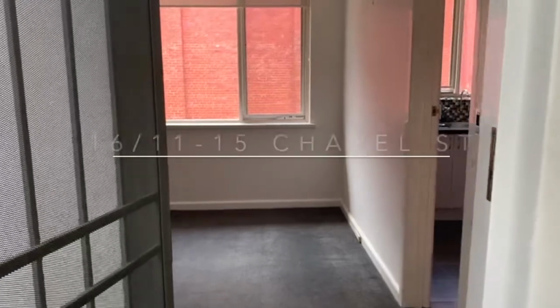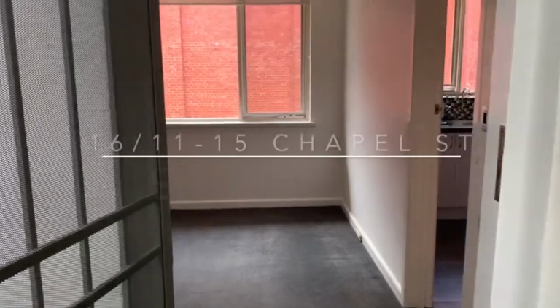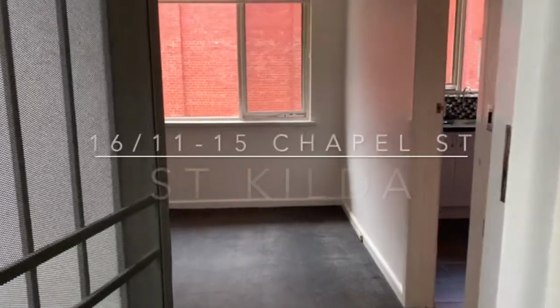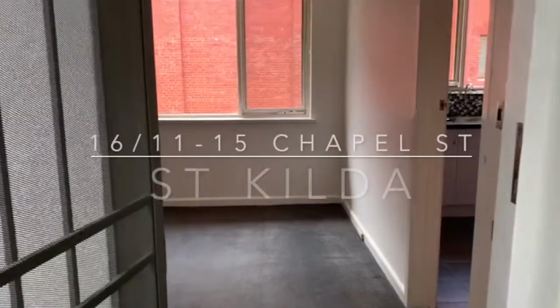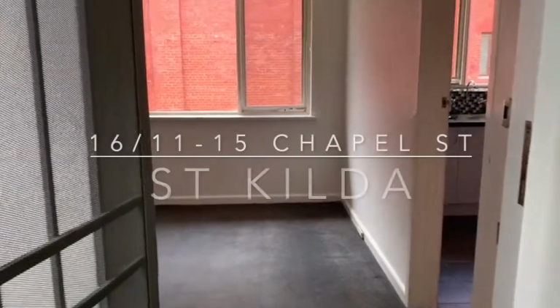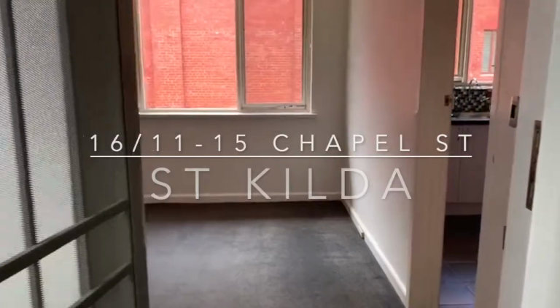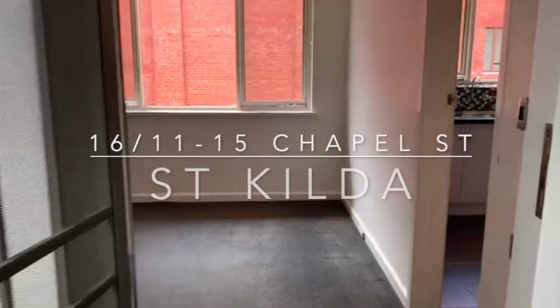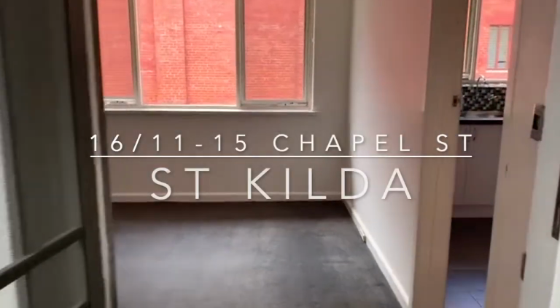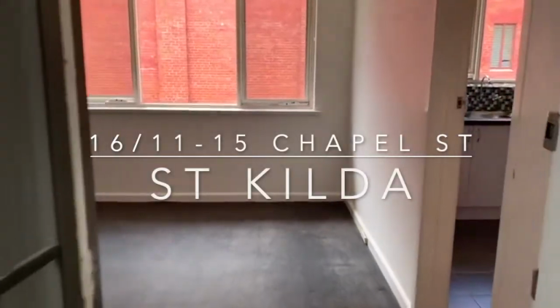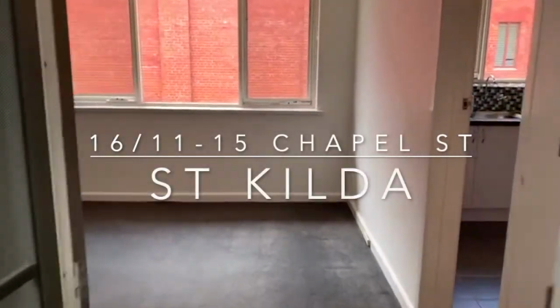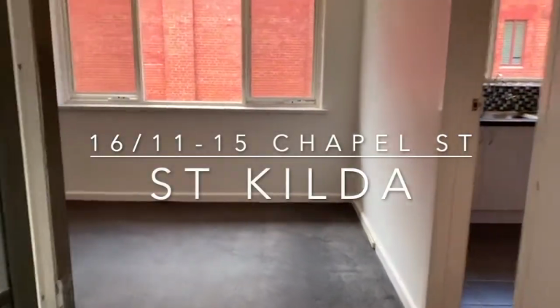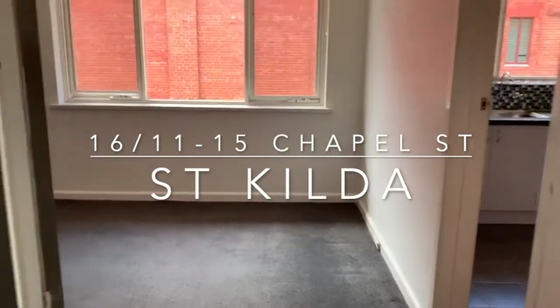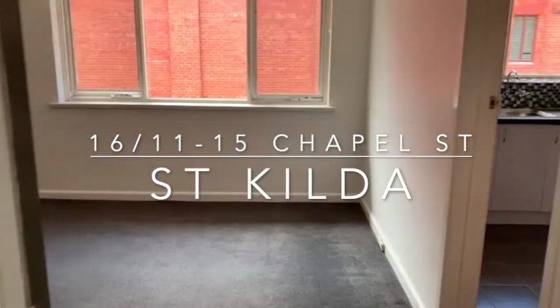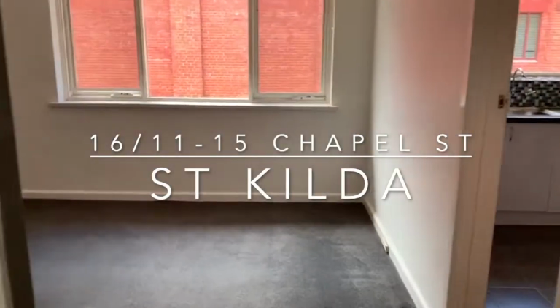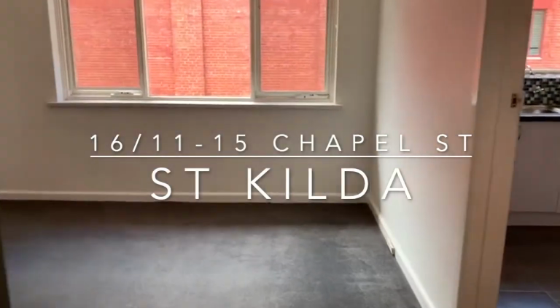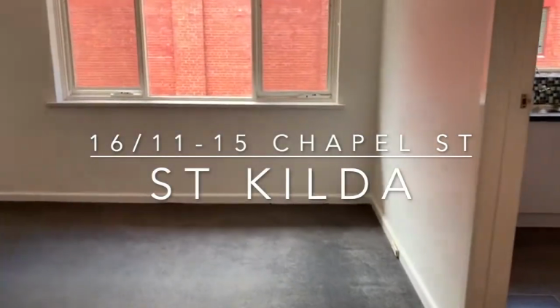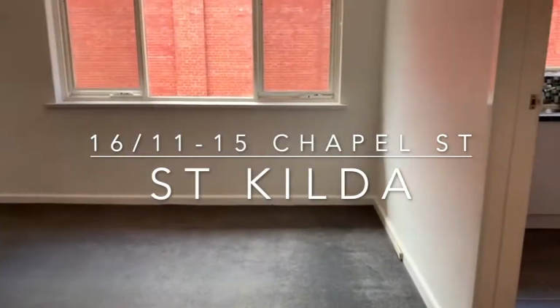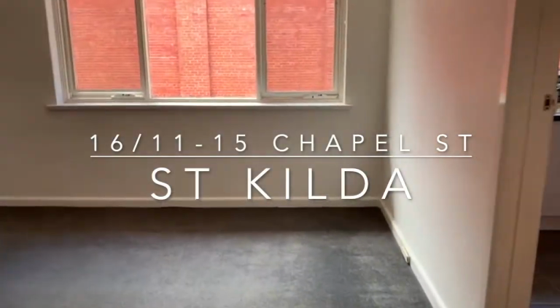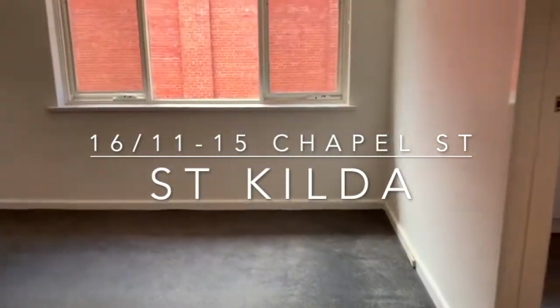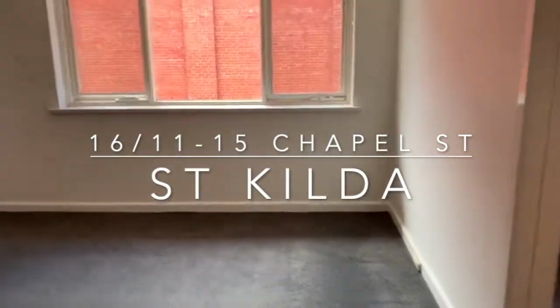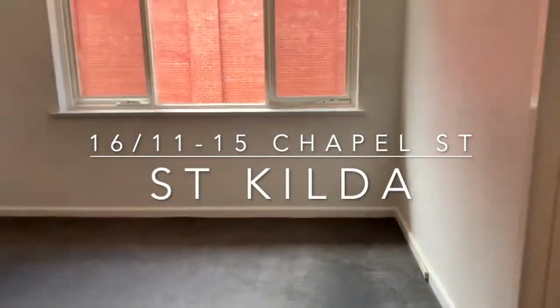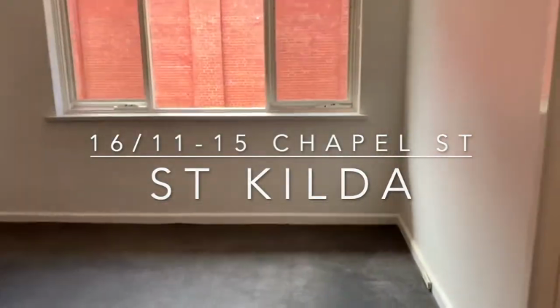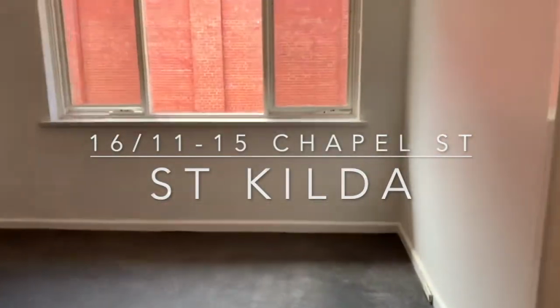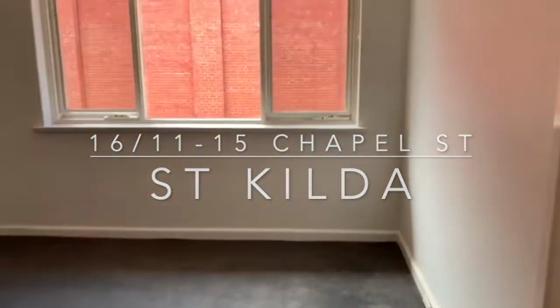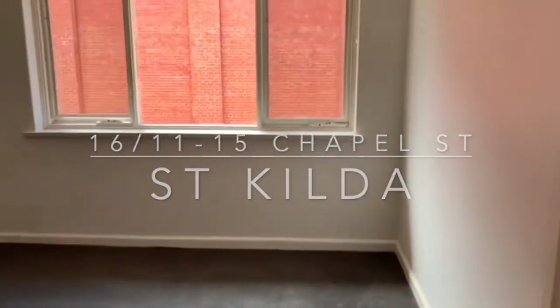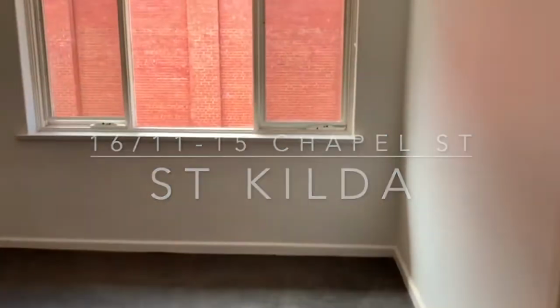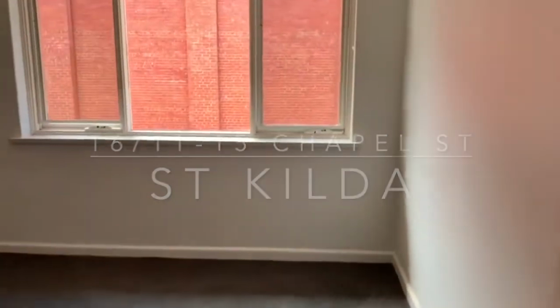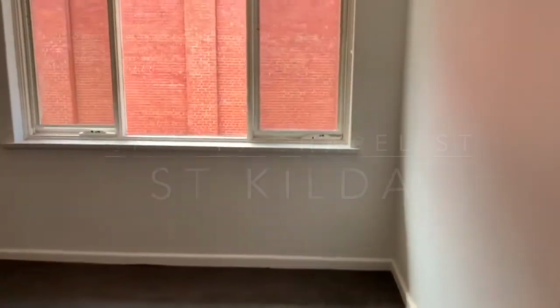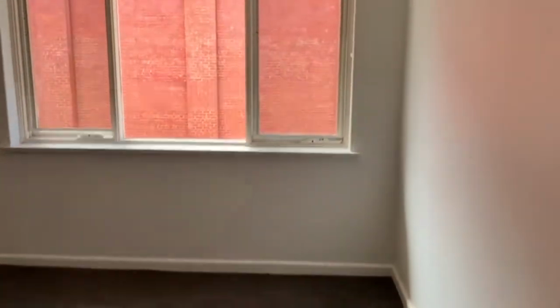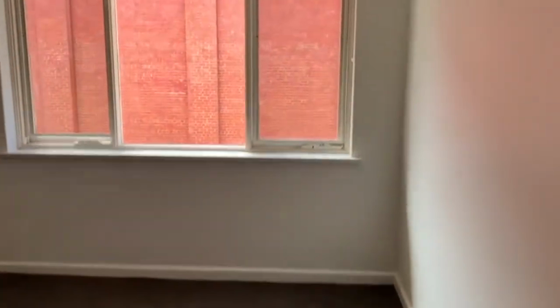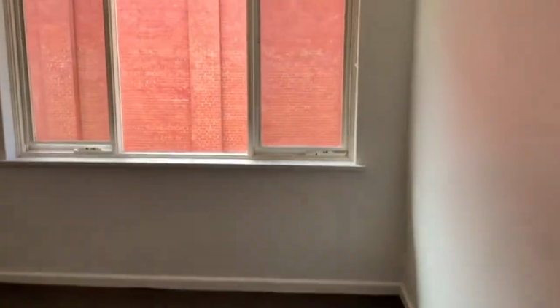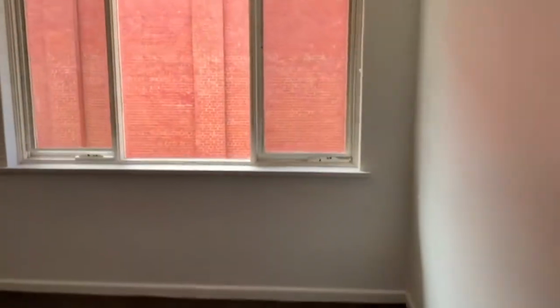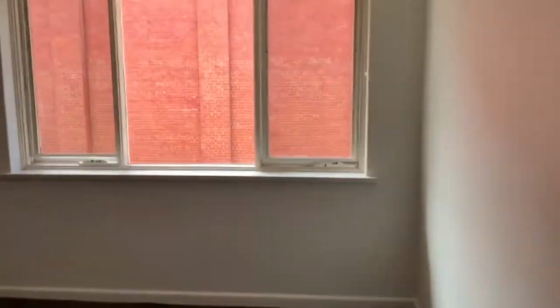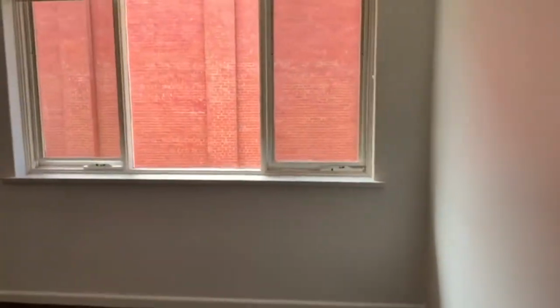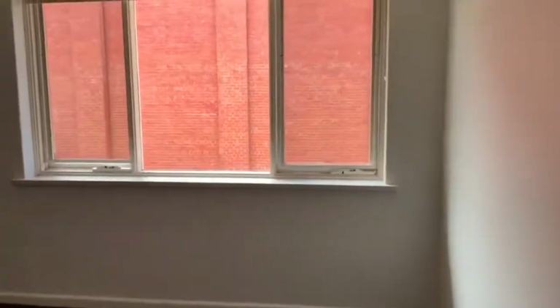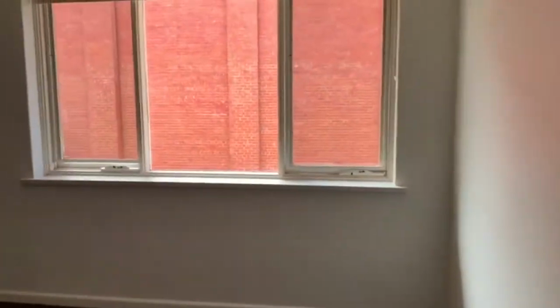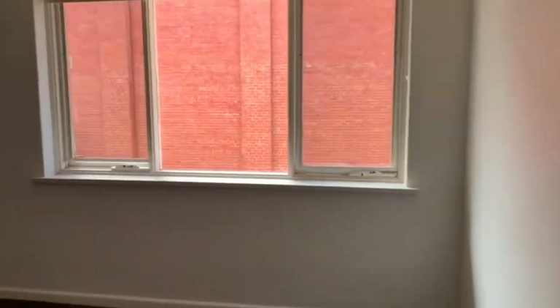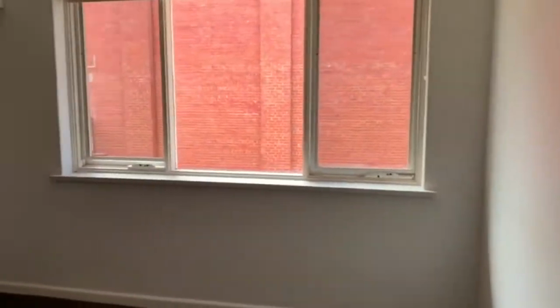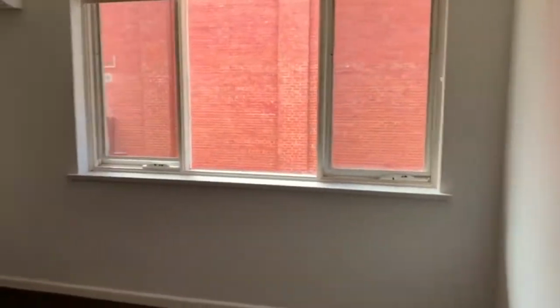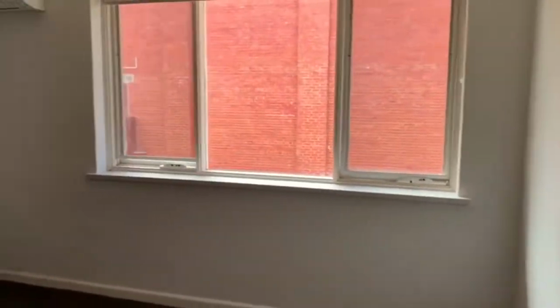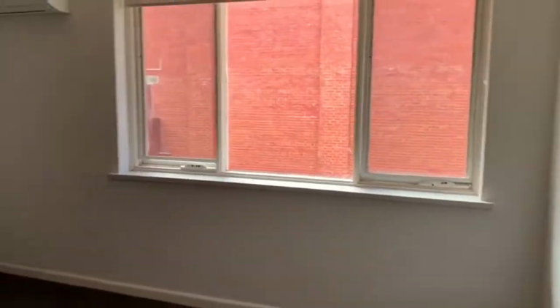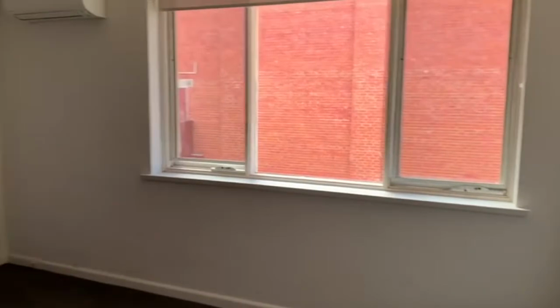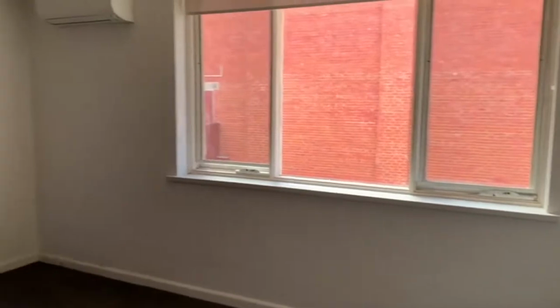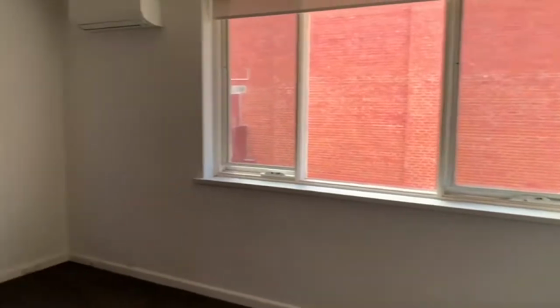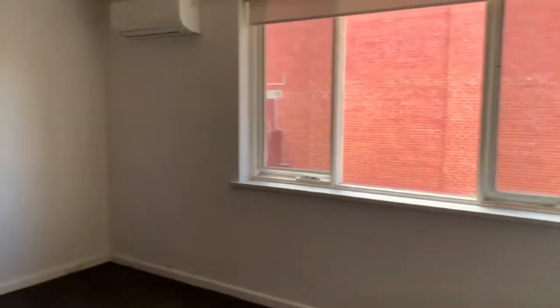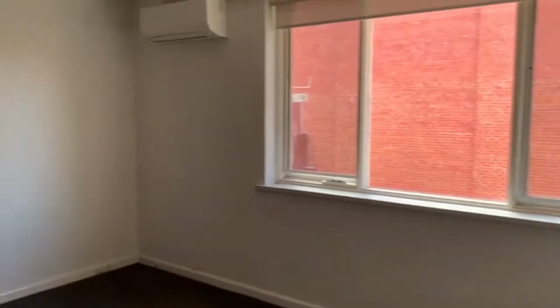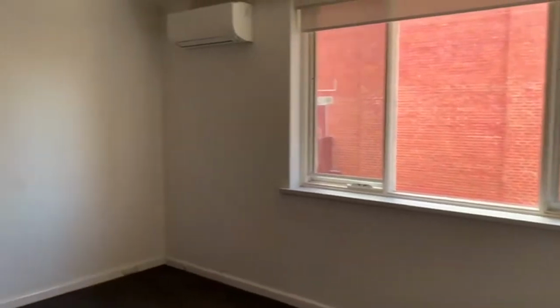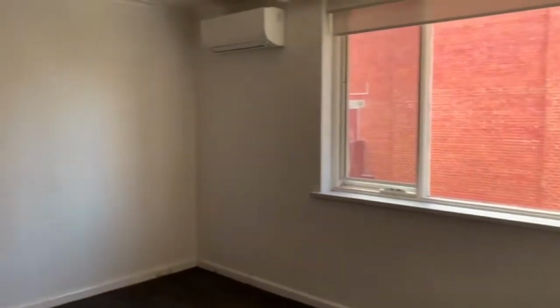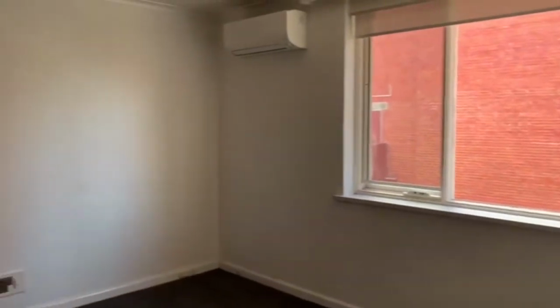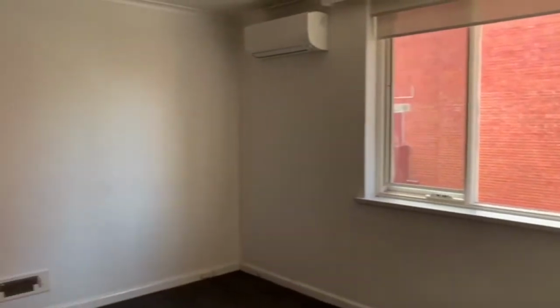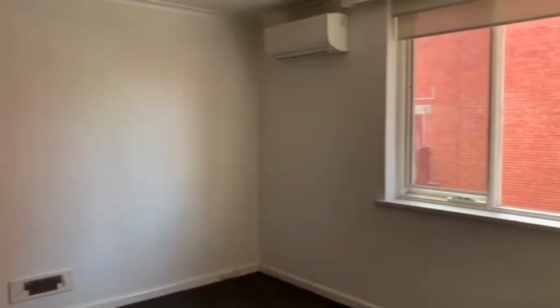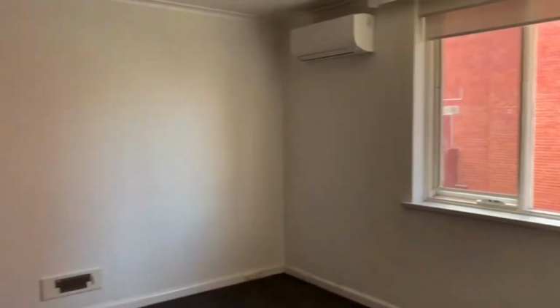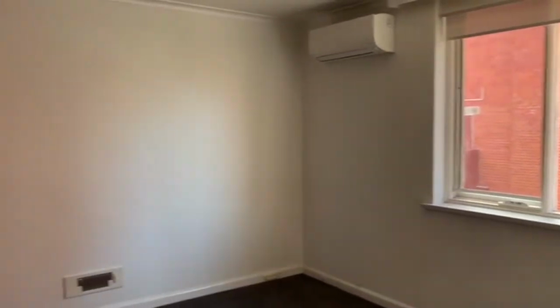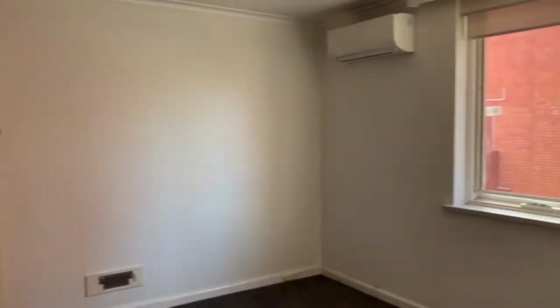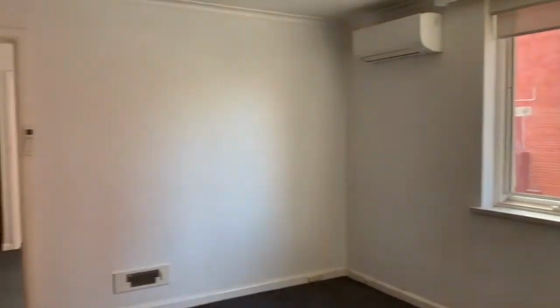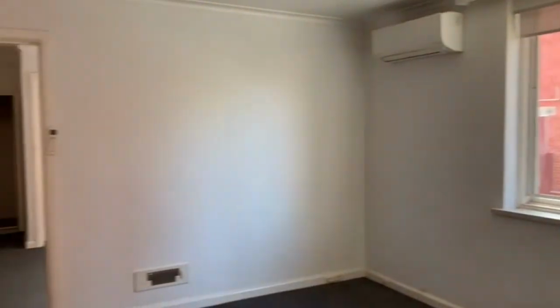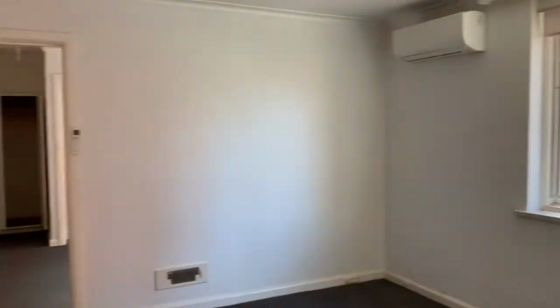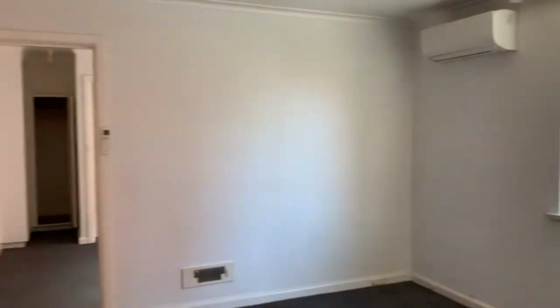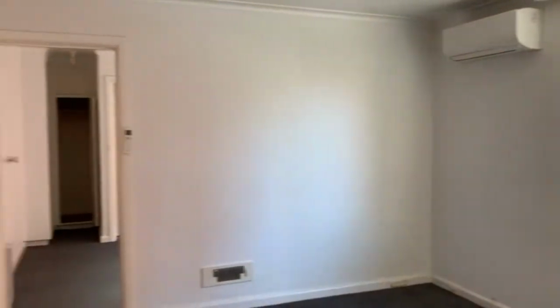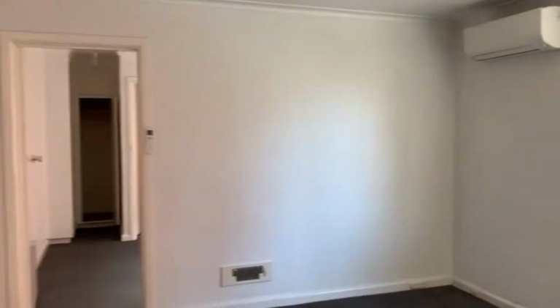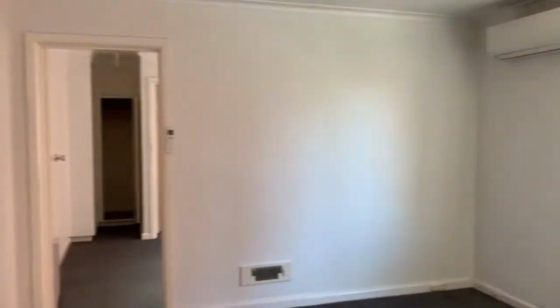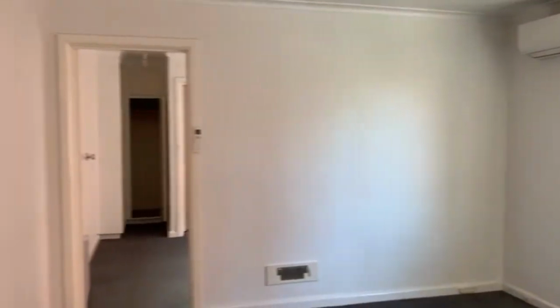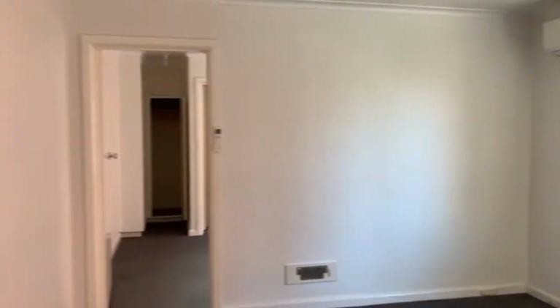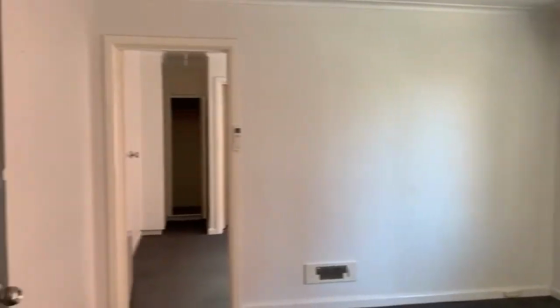Welcome to 16 of 11 to 15's Chapel Street in St Kilda. Today we're featuring a one bedroom, one bathroom apartment.